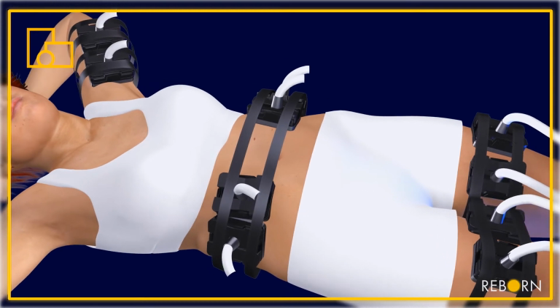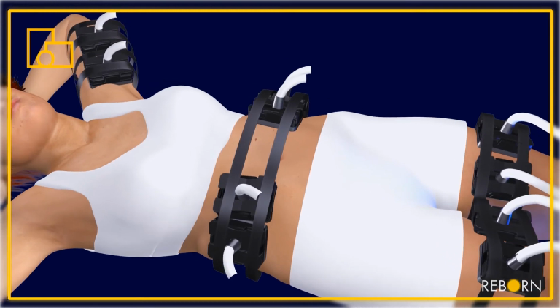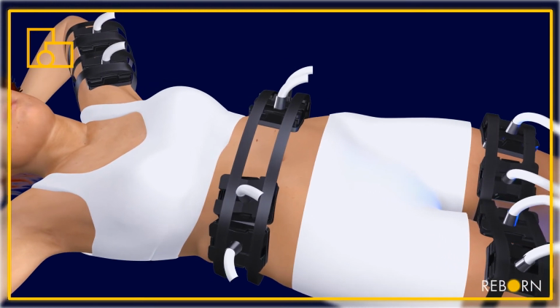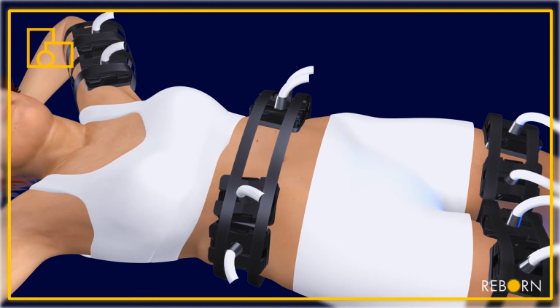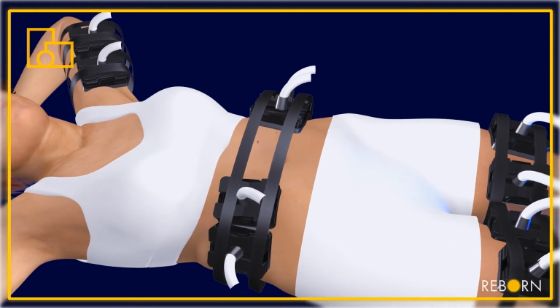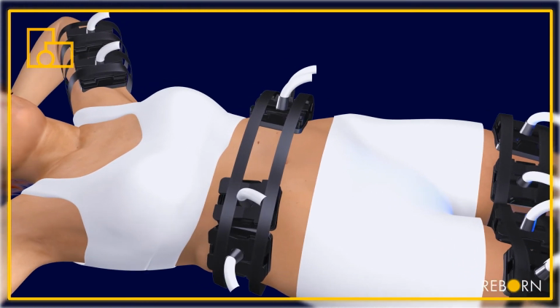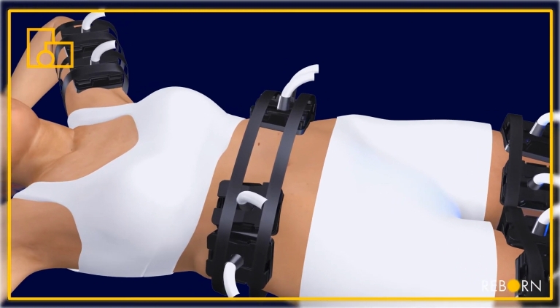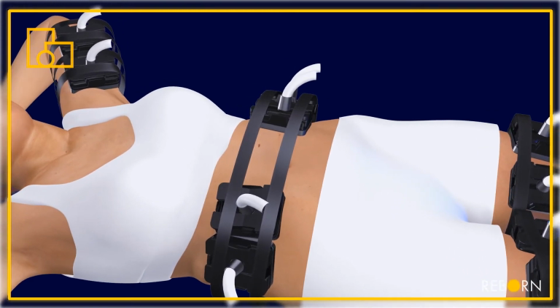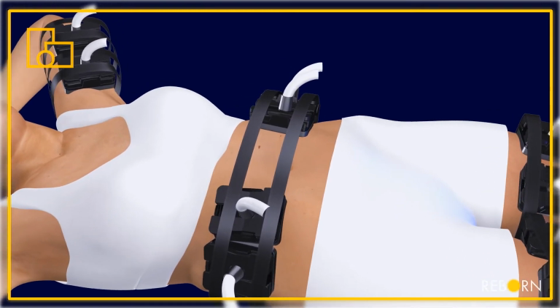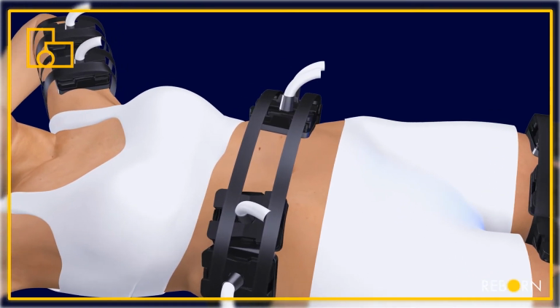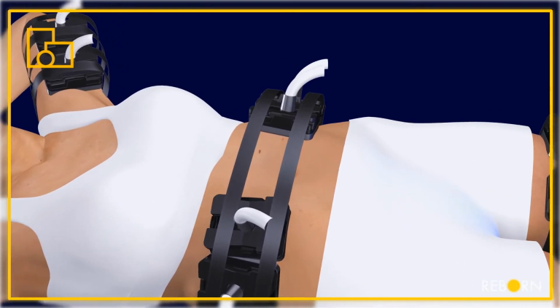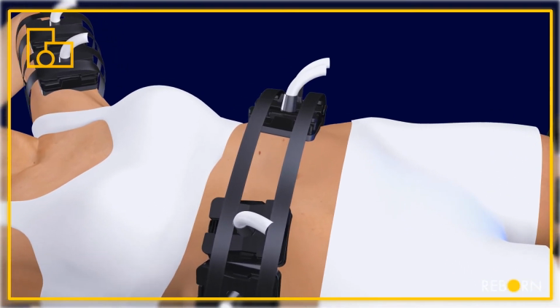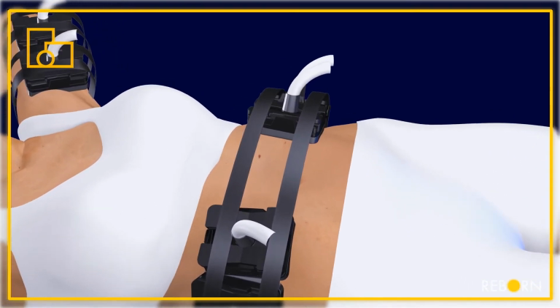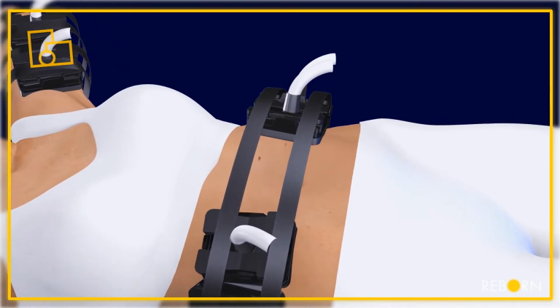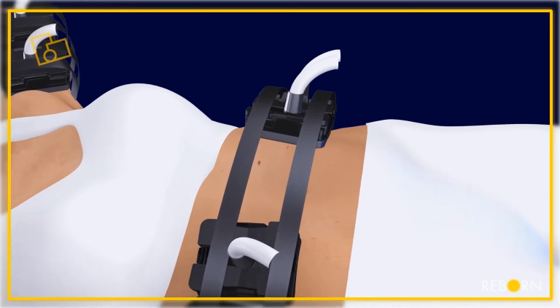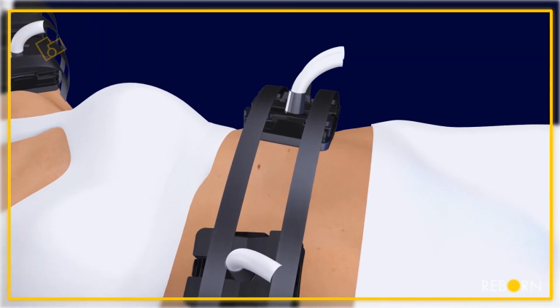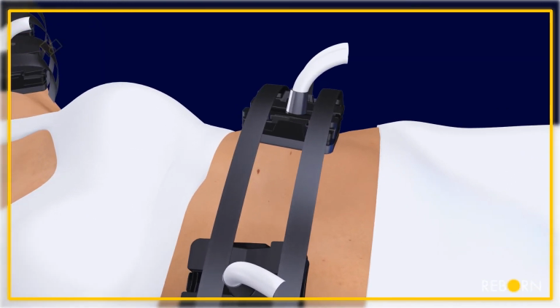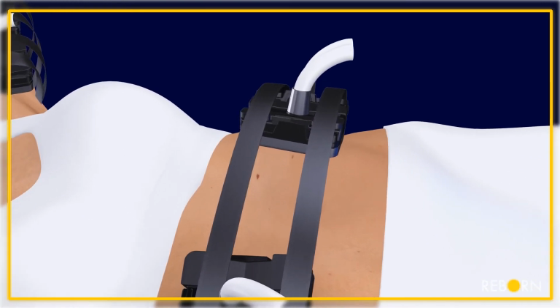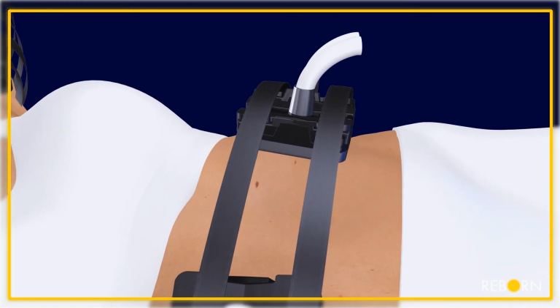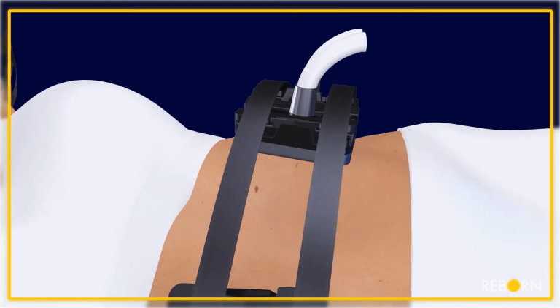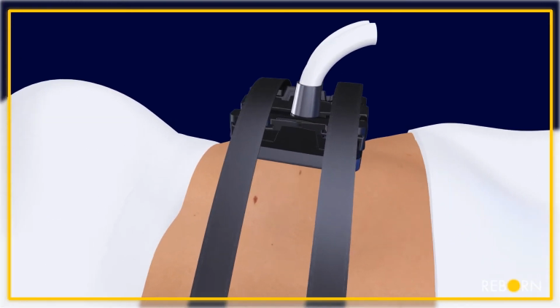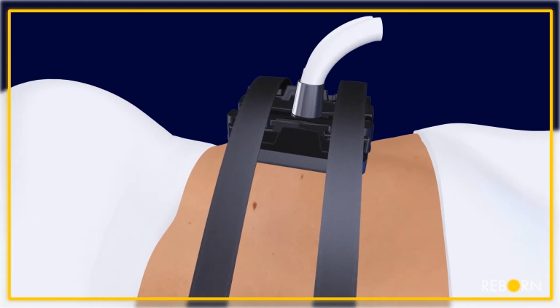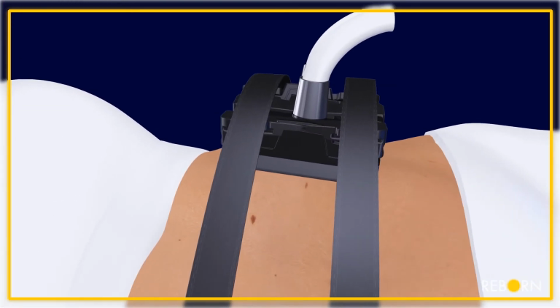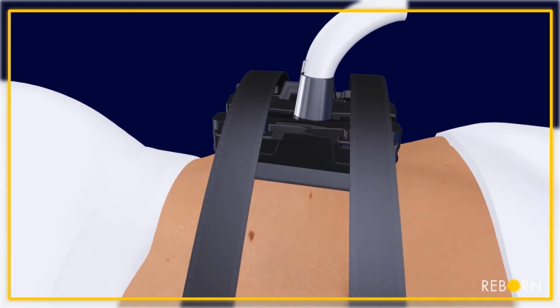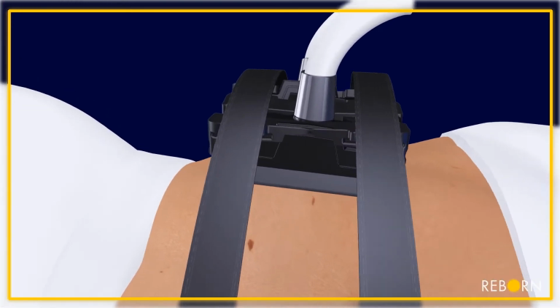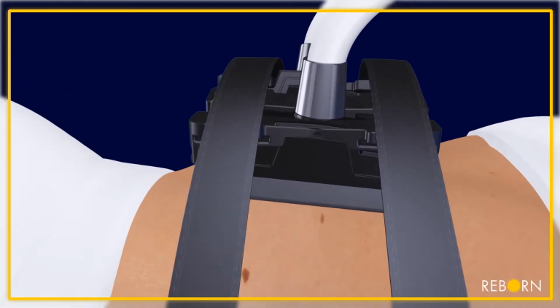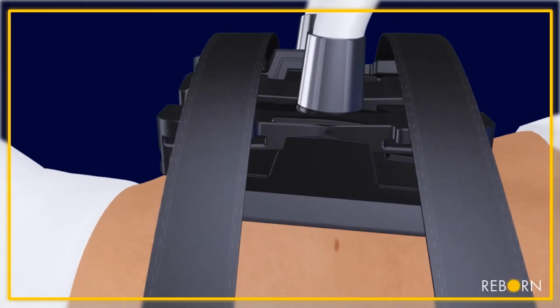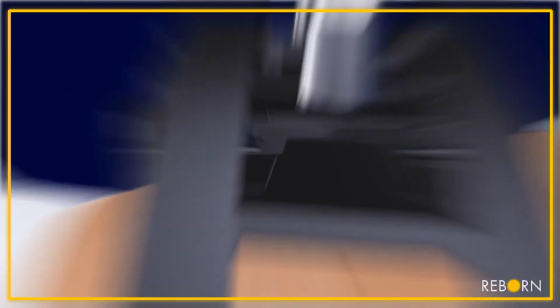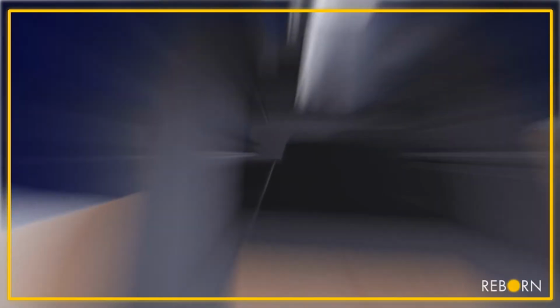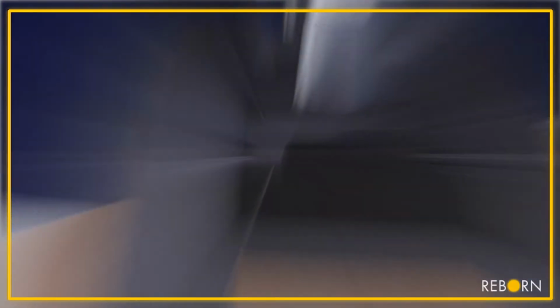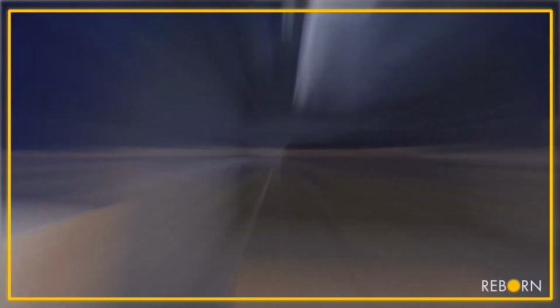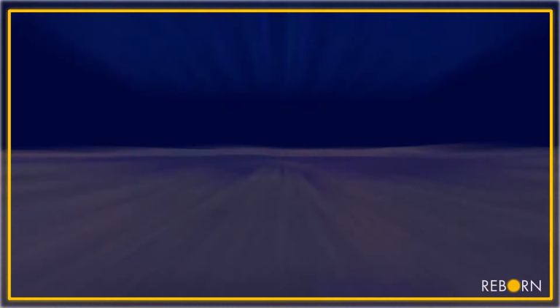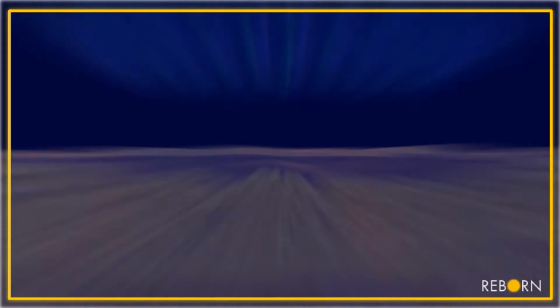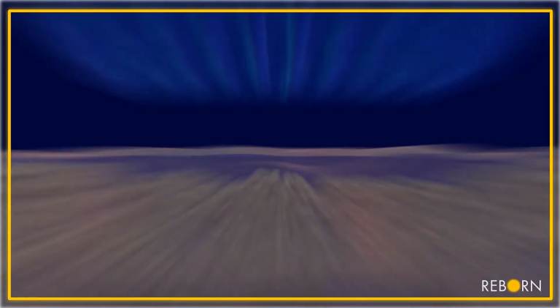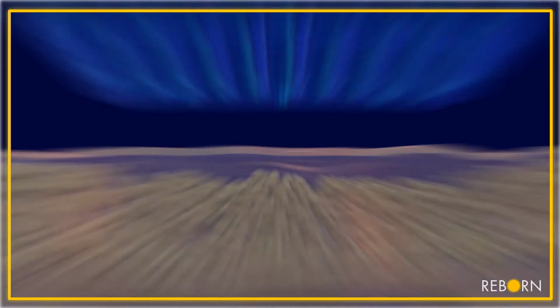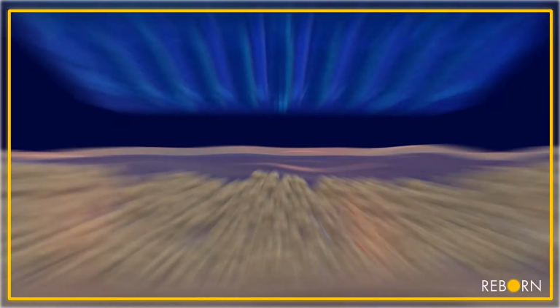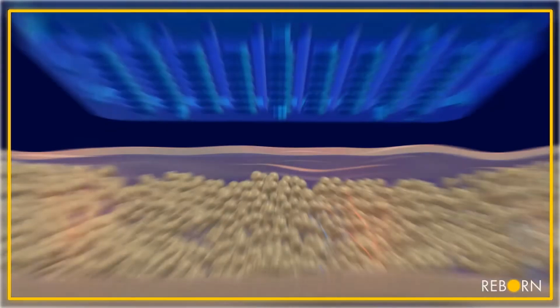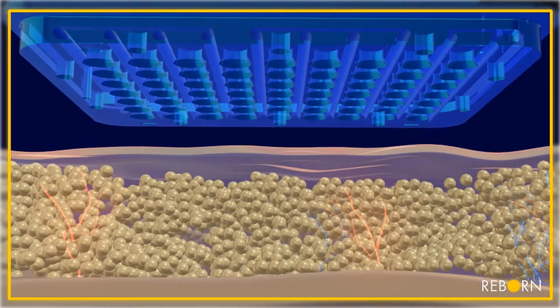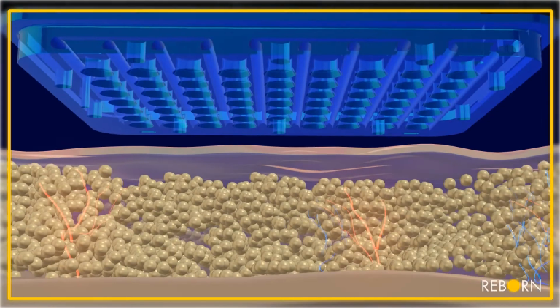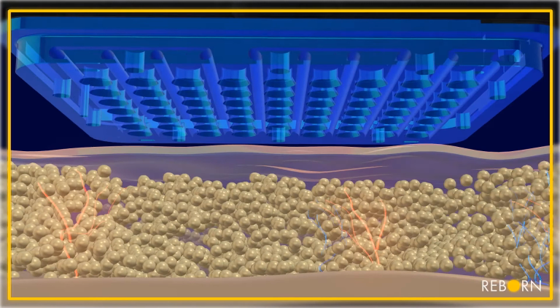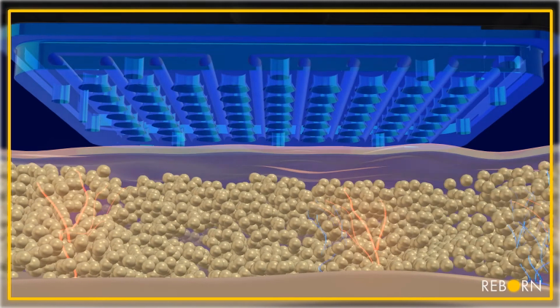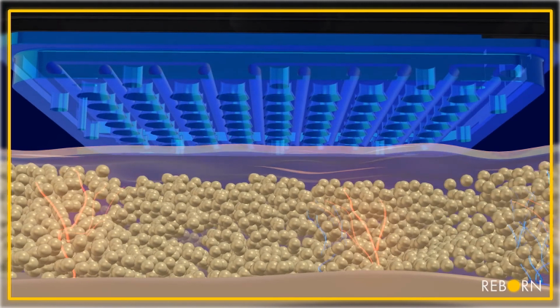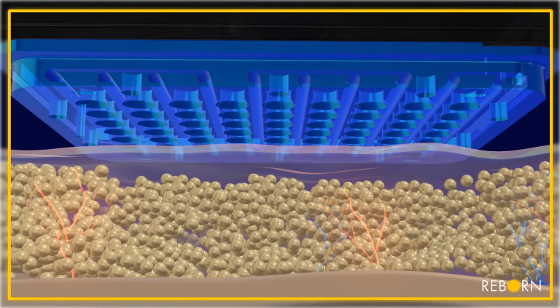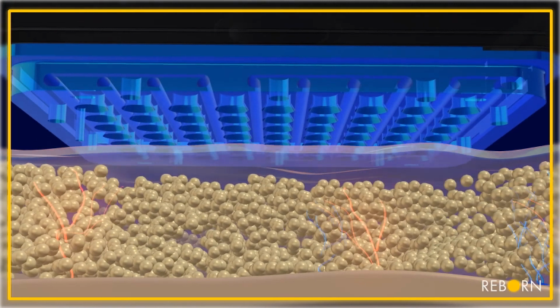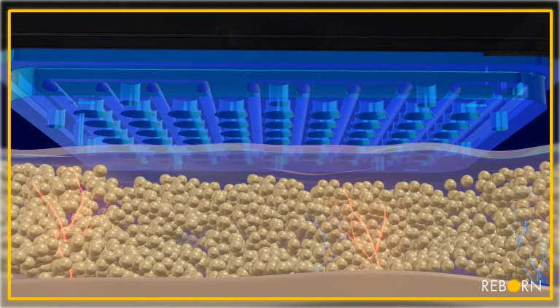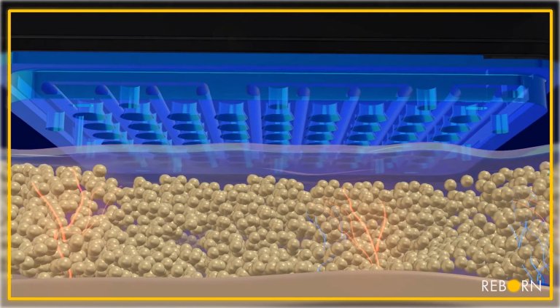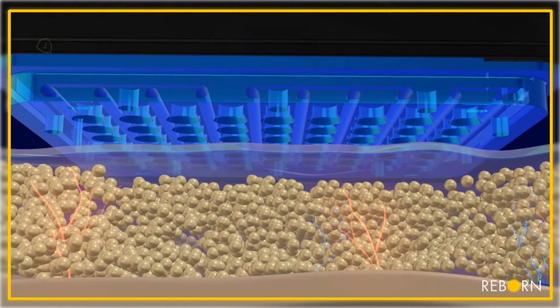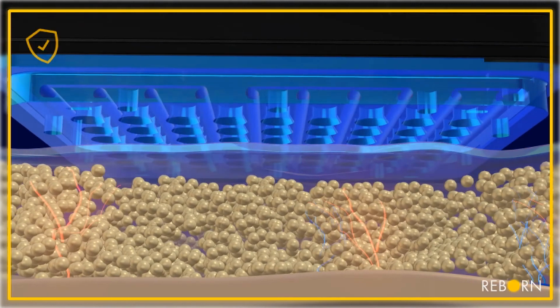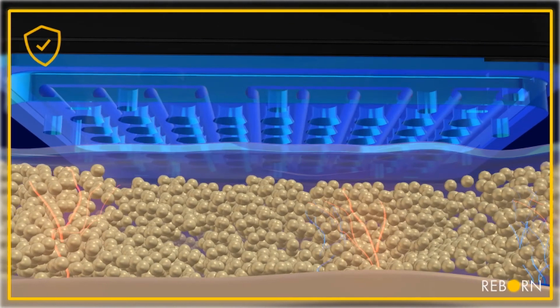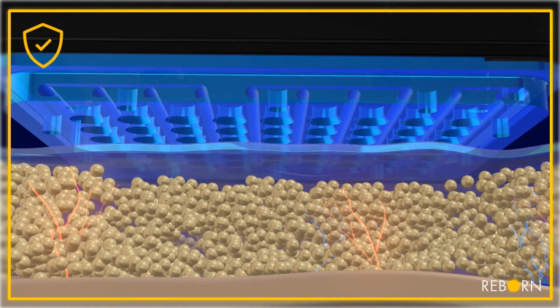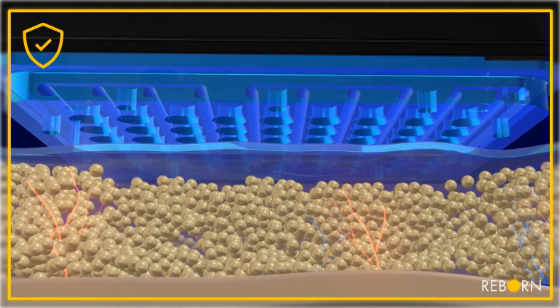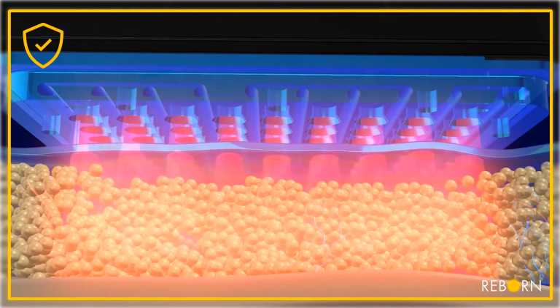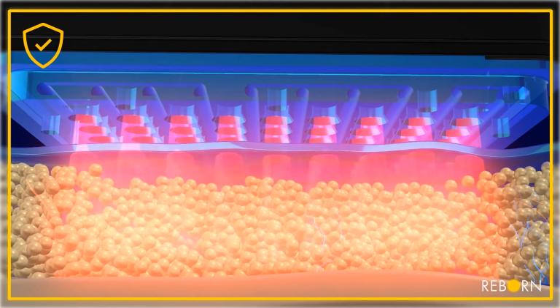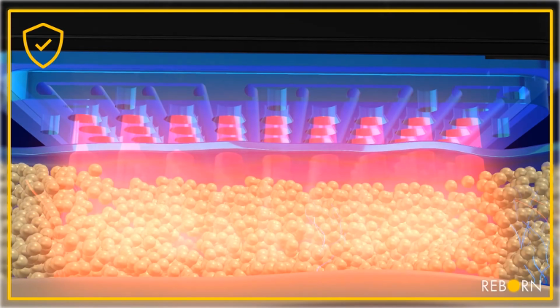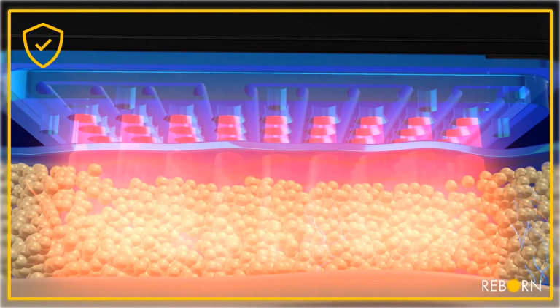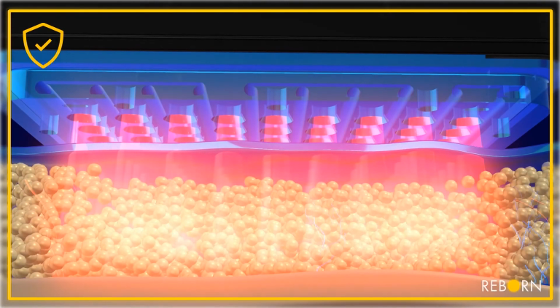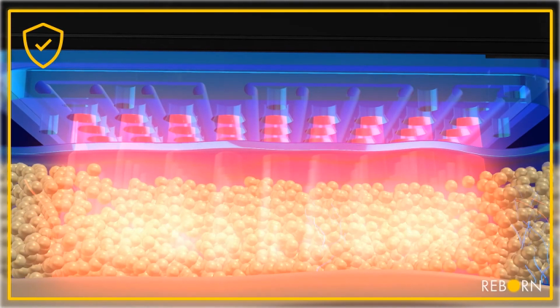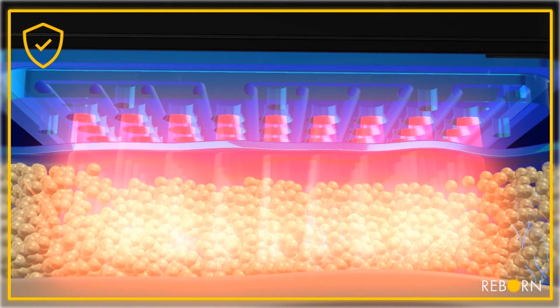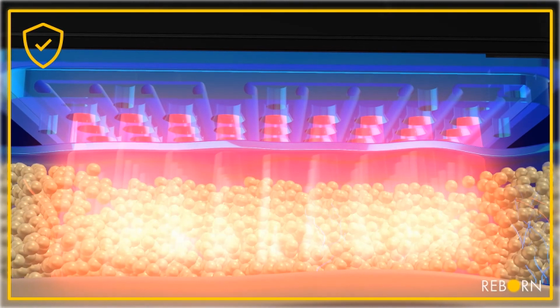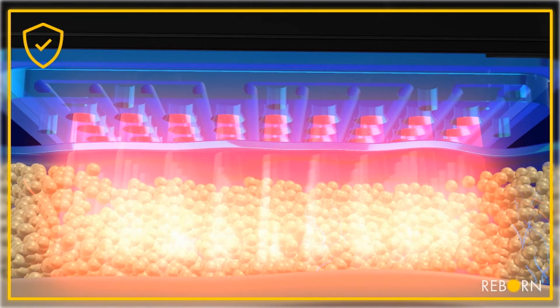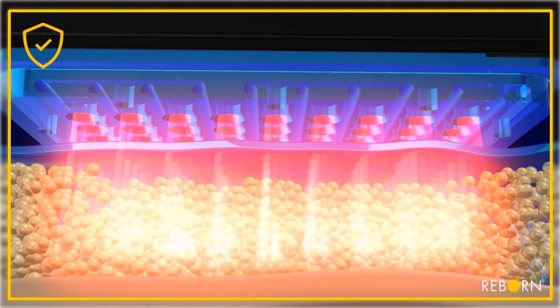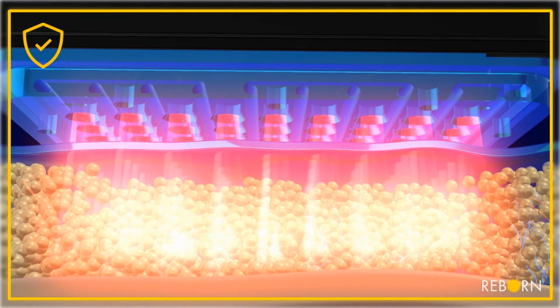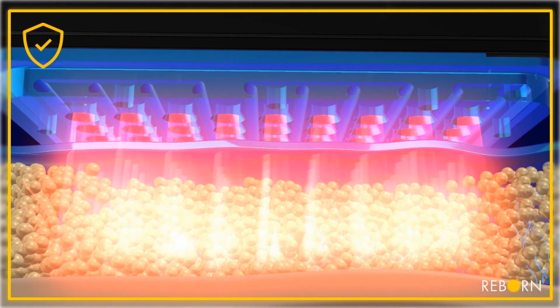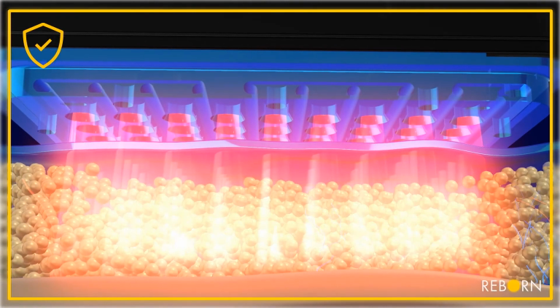ReBorn uses multiple power LEDs, a light source hundreds of times more powerful than regular LEDs.